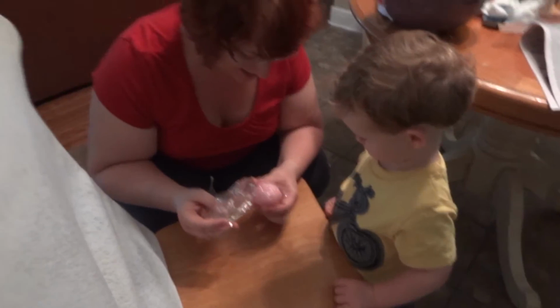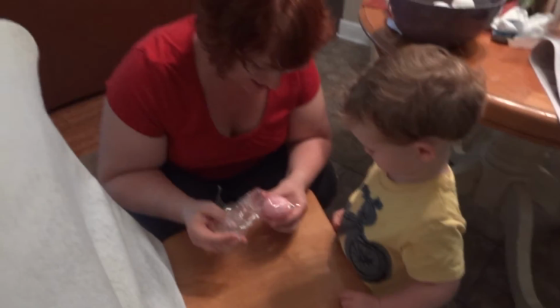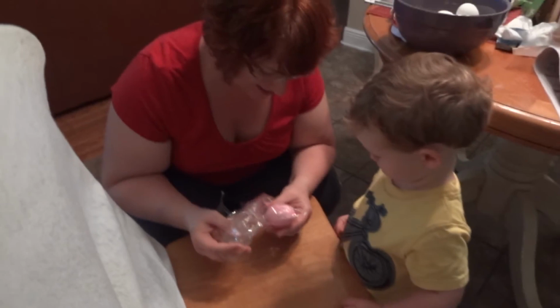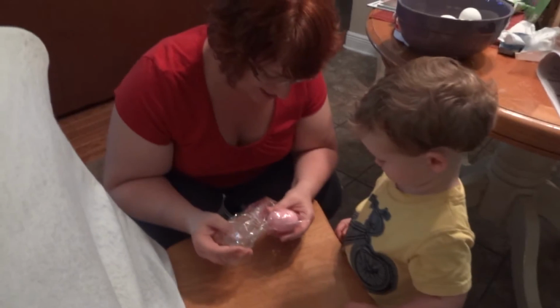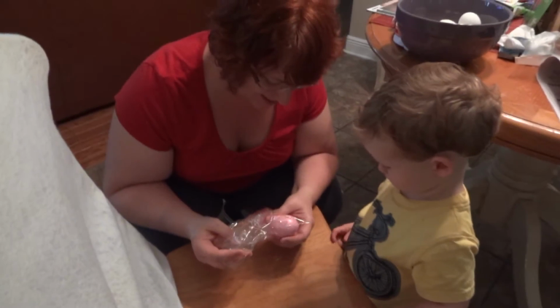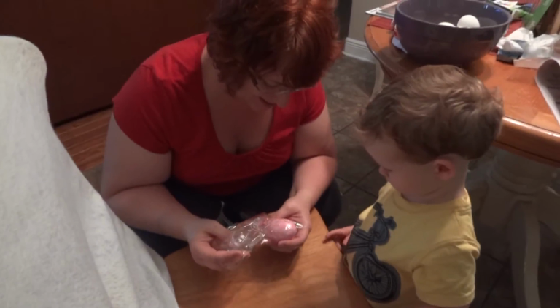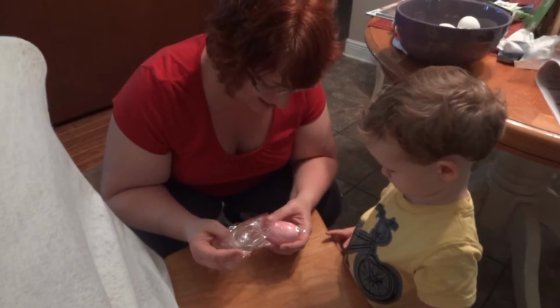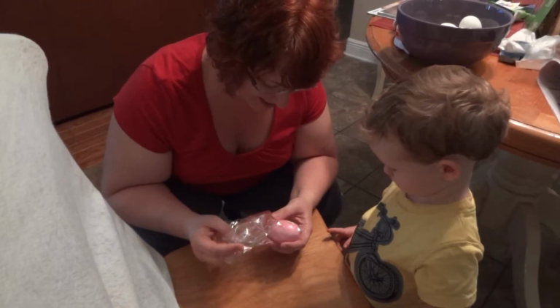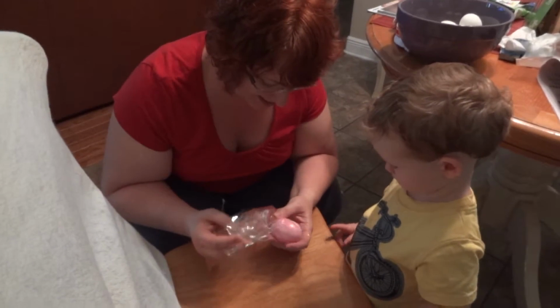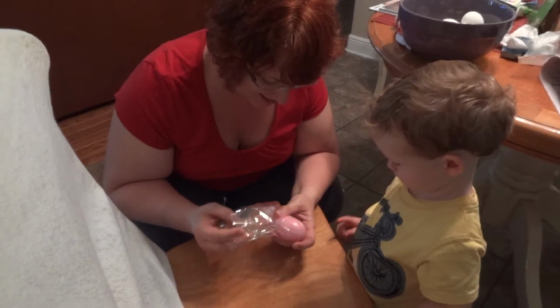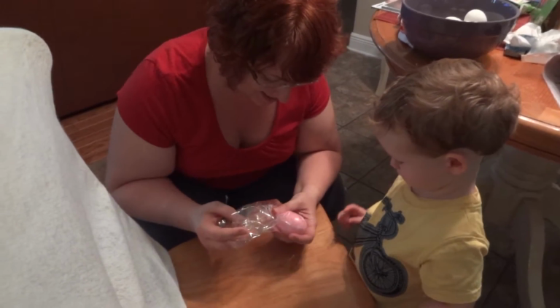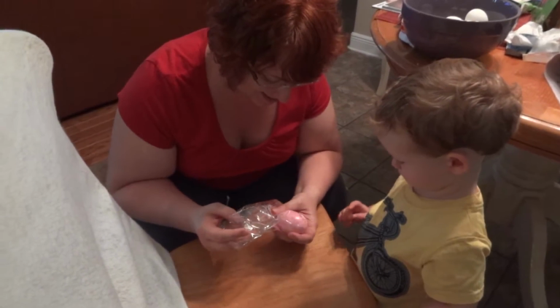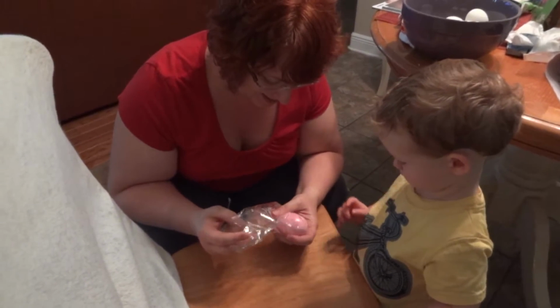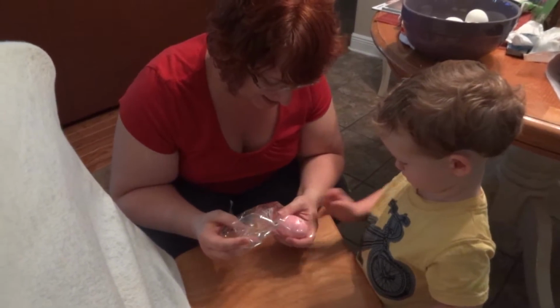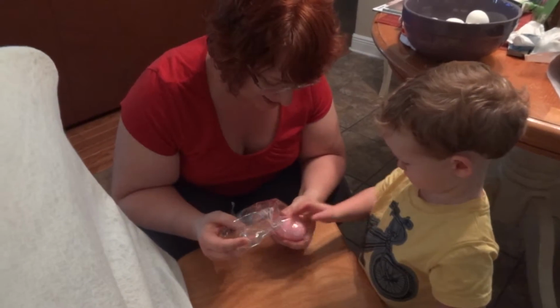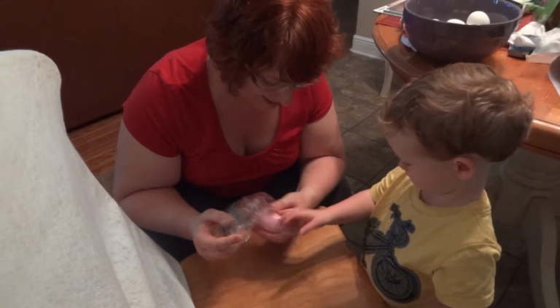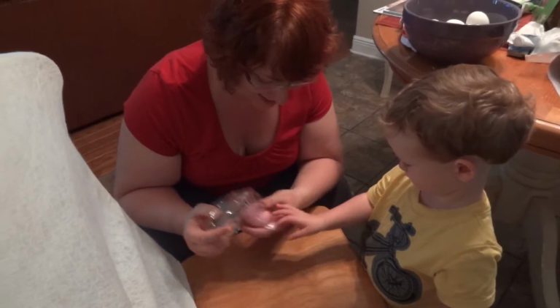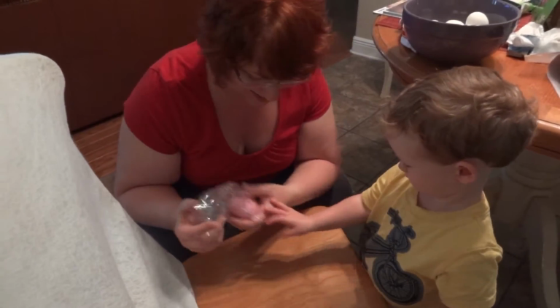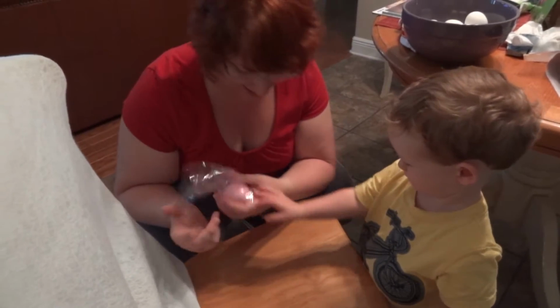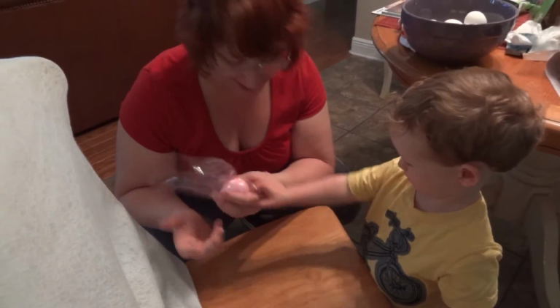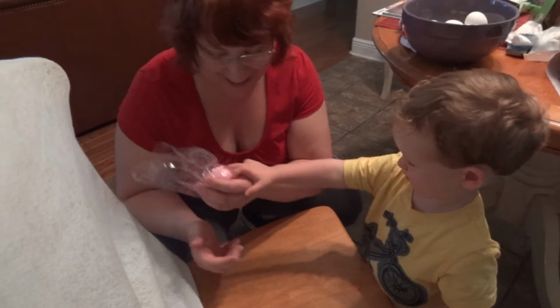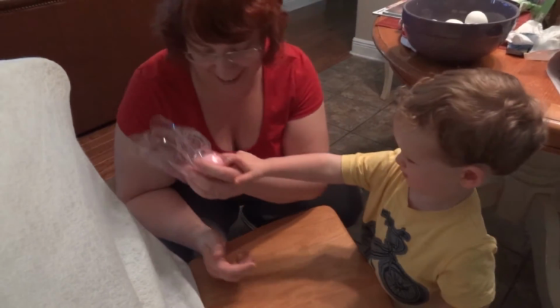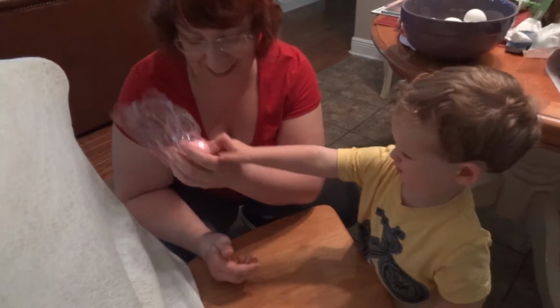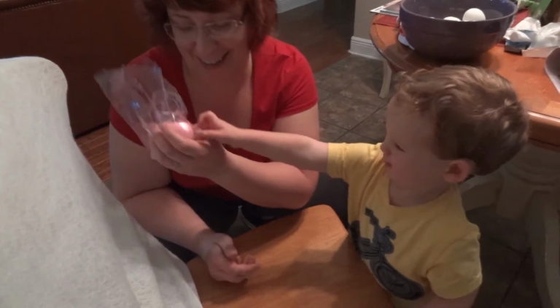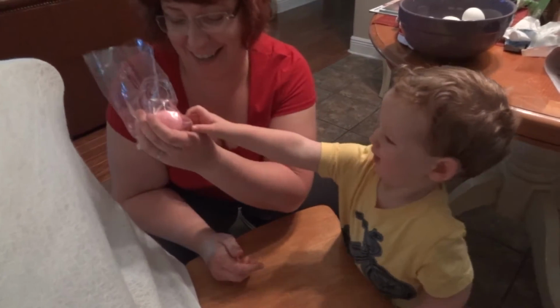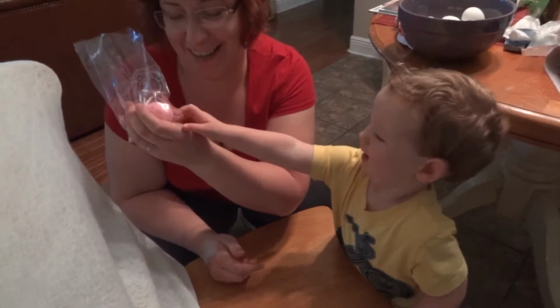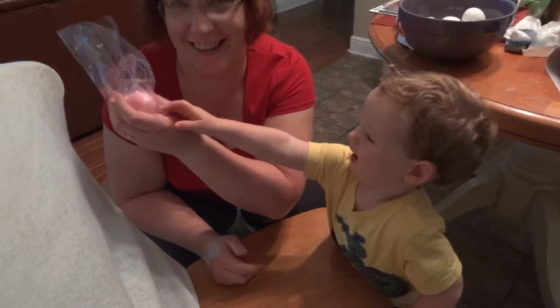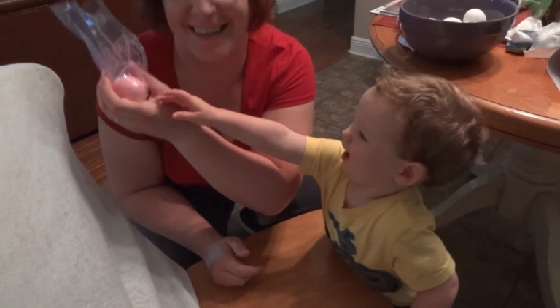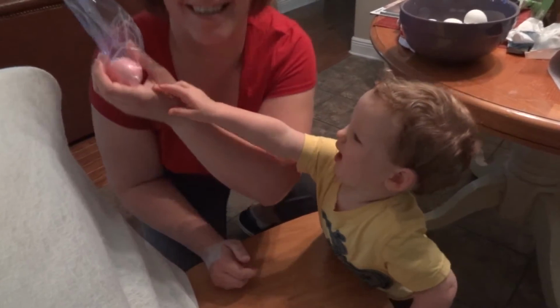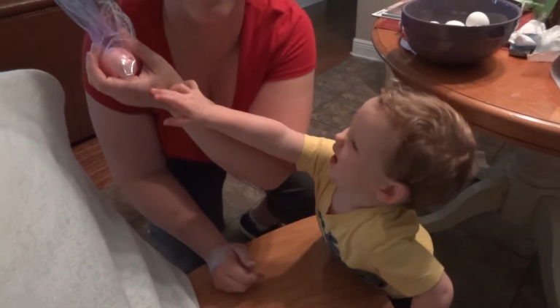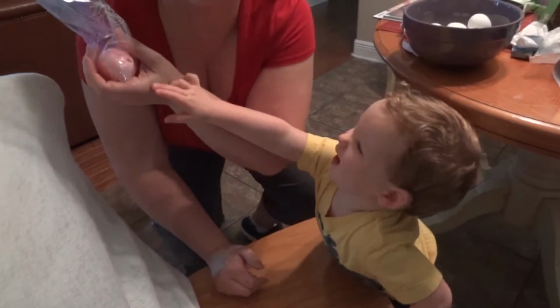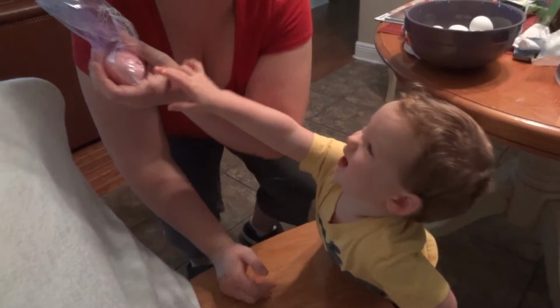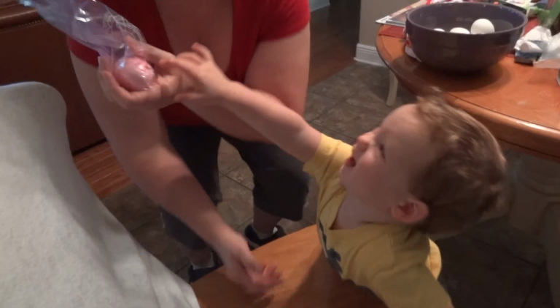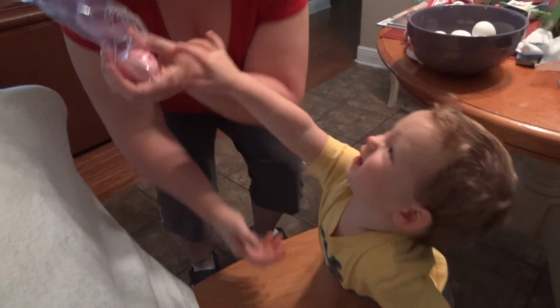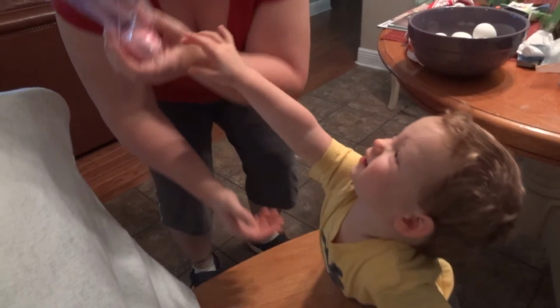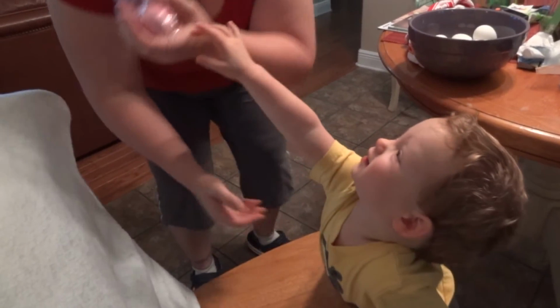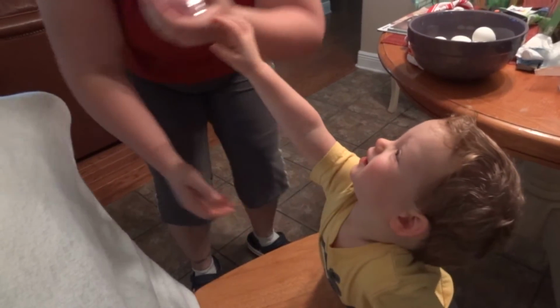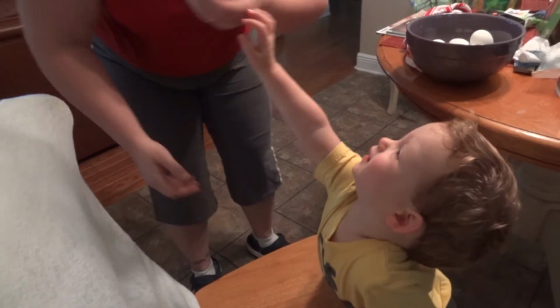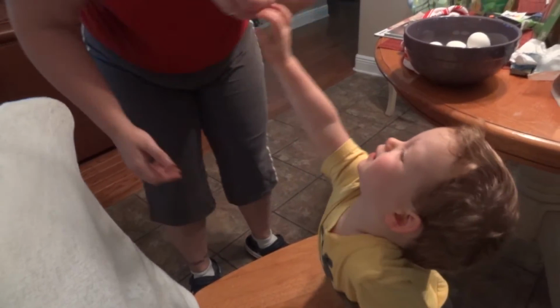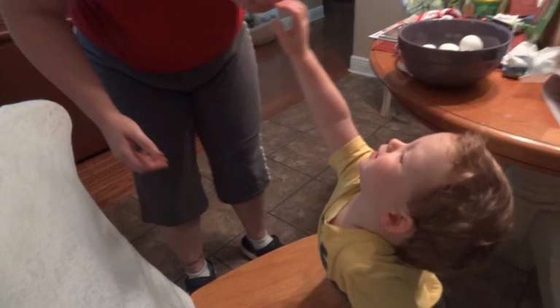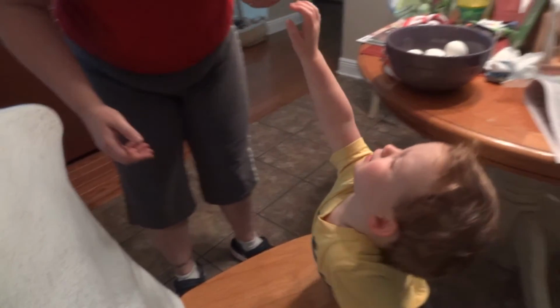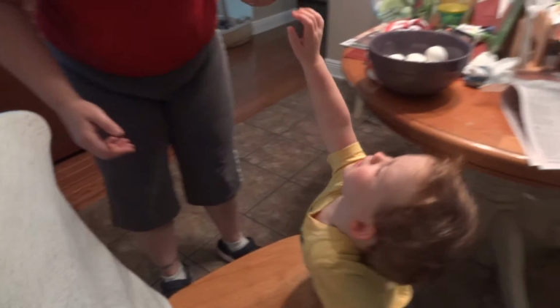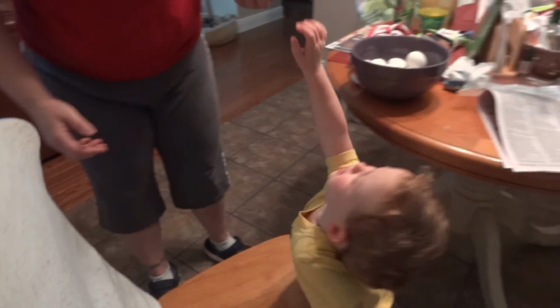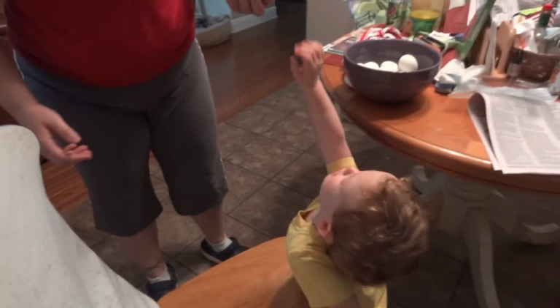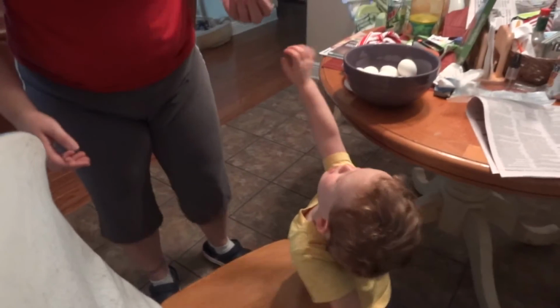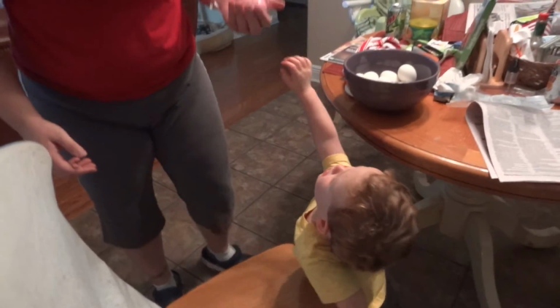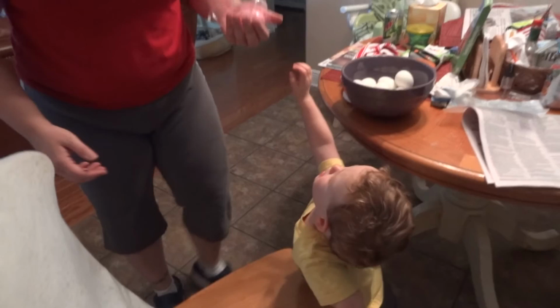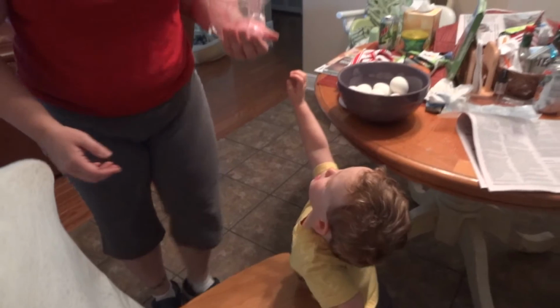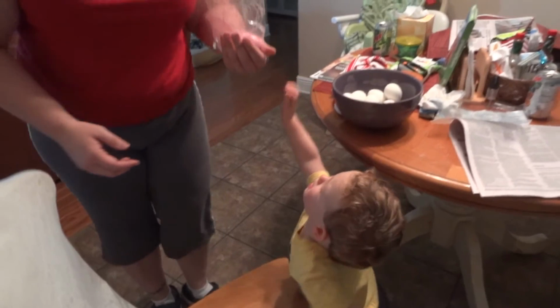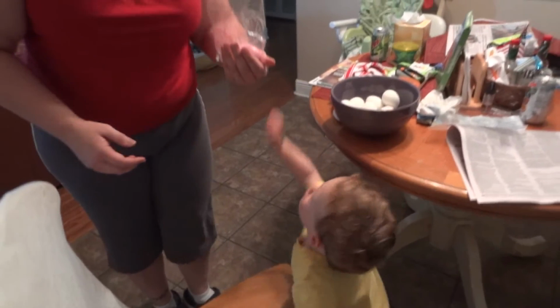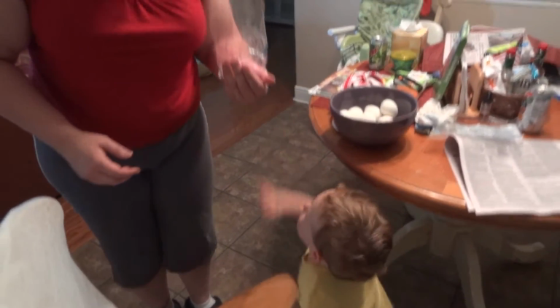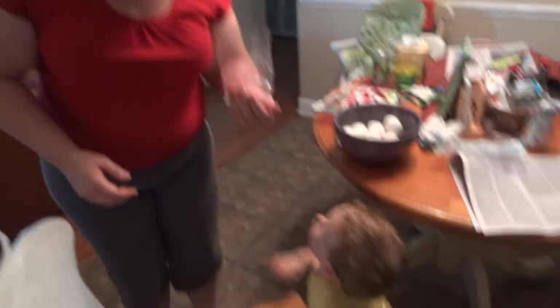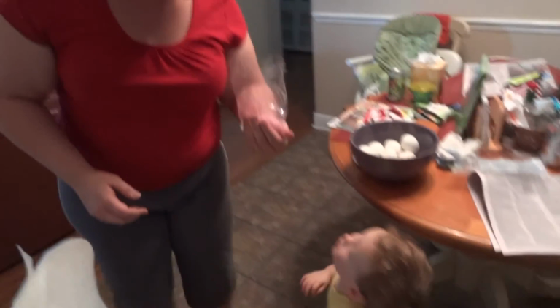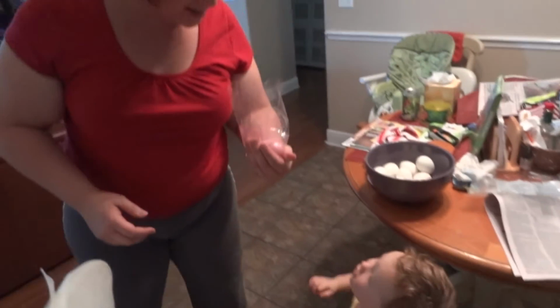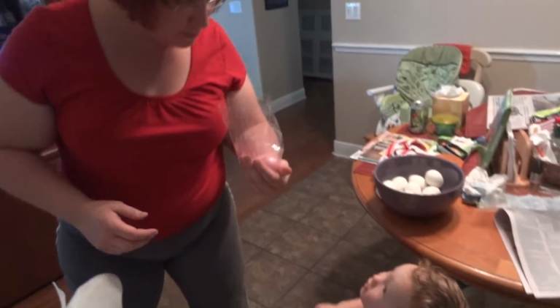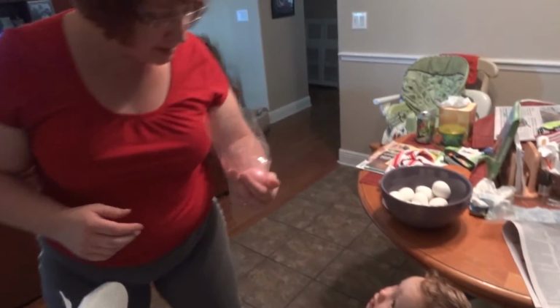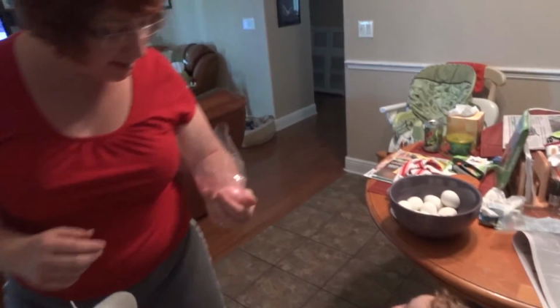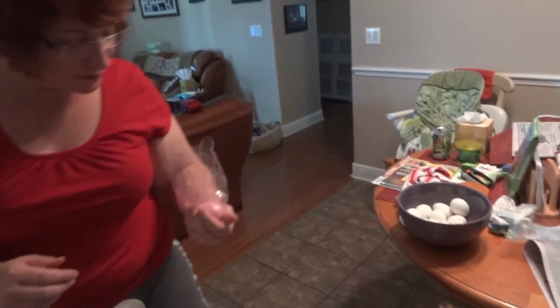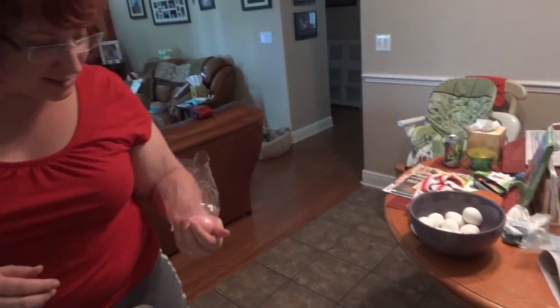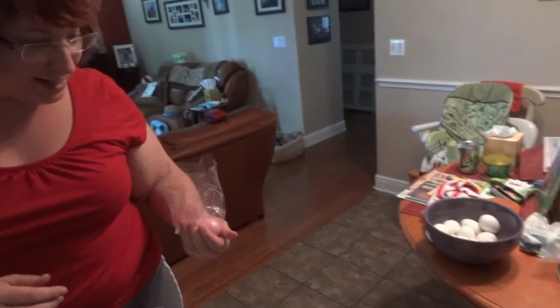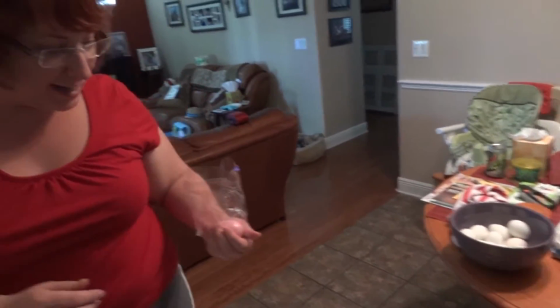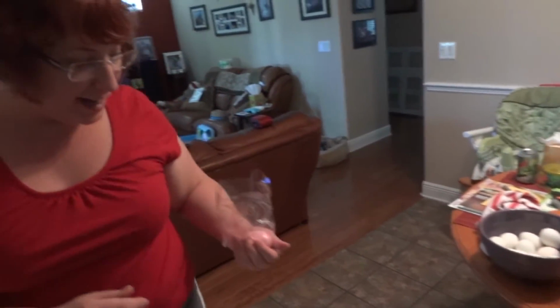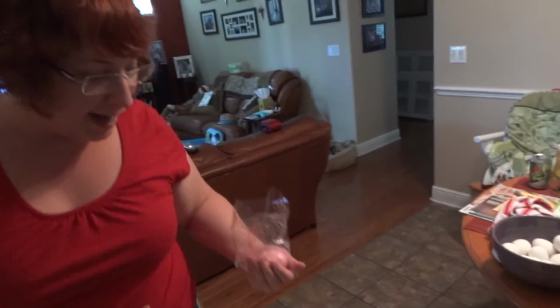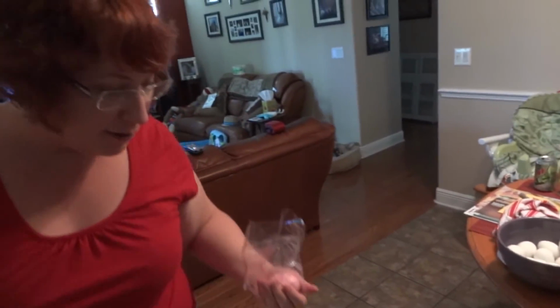Push my thumb through it, right? That's exactly what he did. He's got very strong hands. Okay, this one's done. We have to get it out.